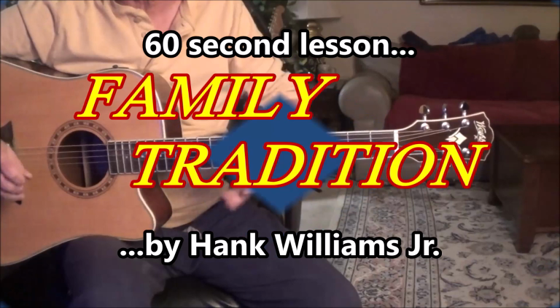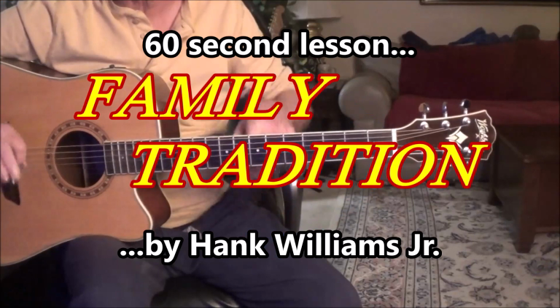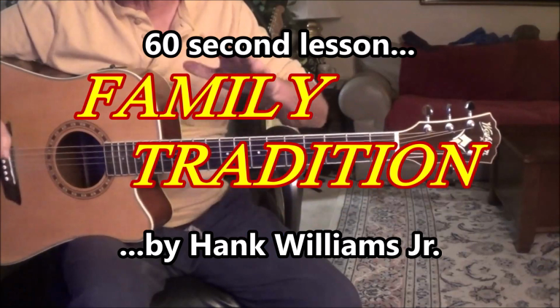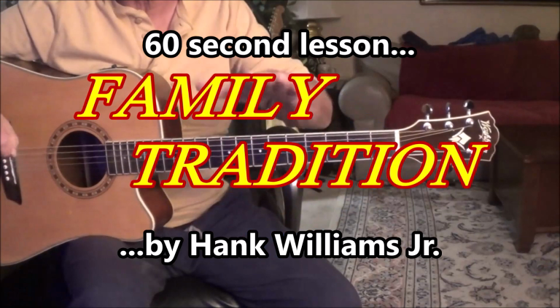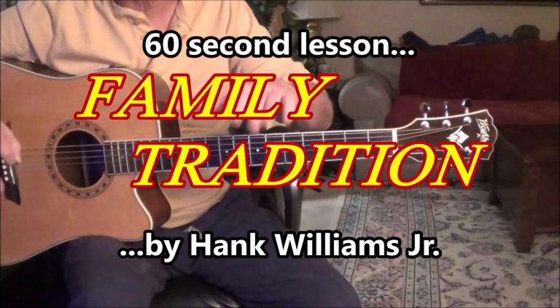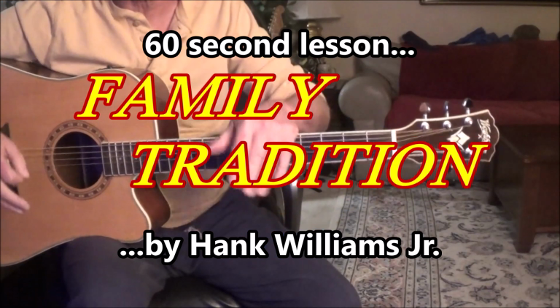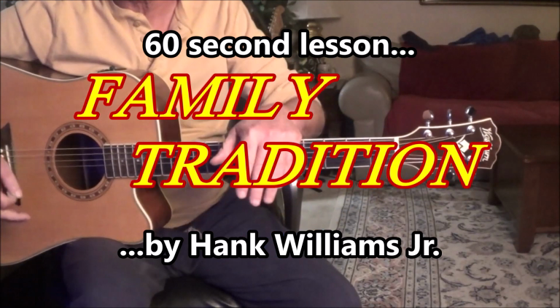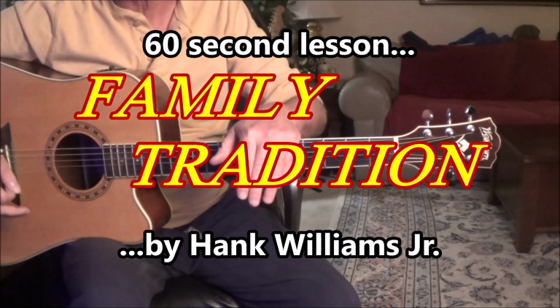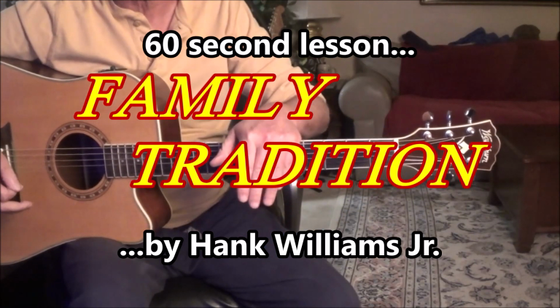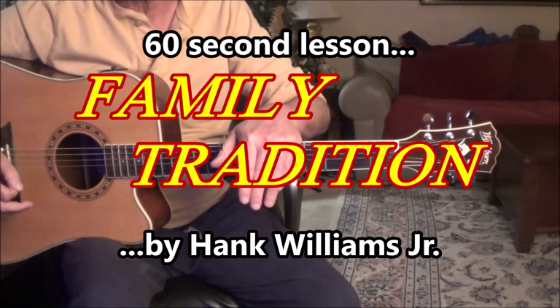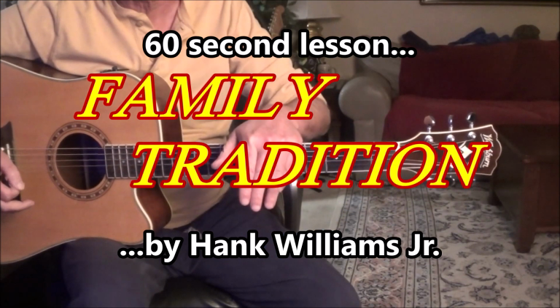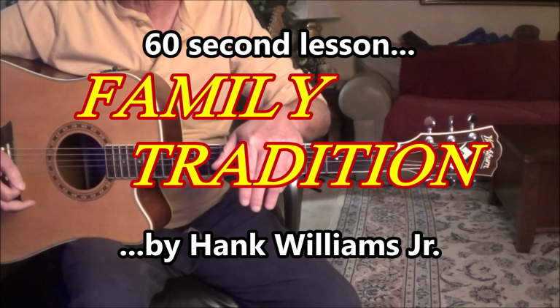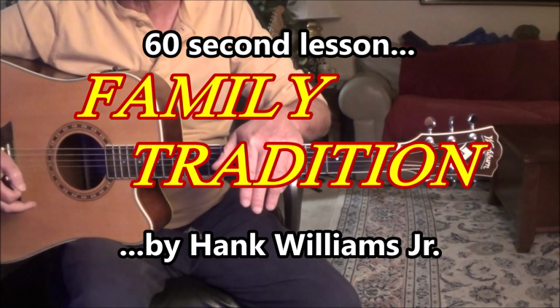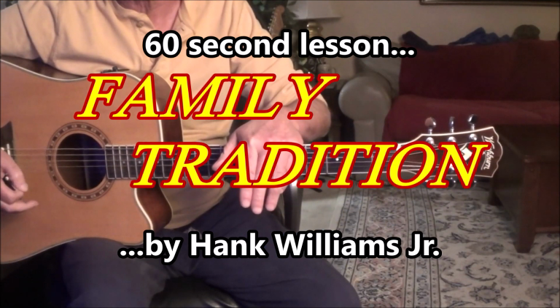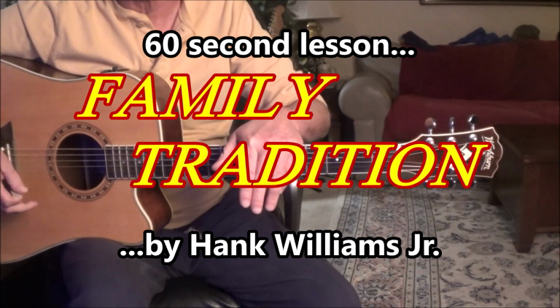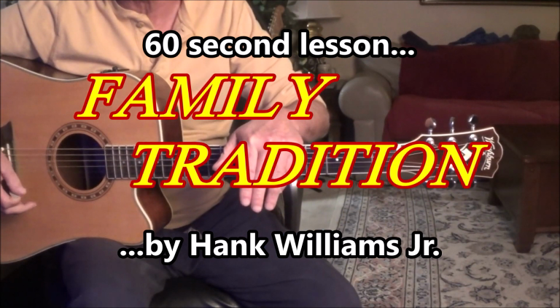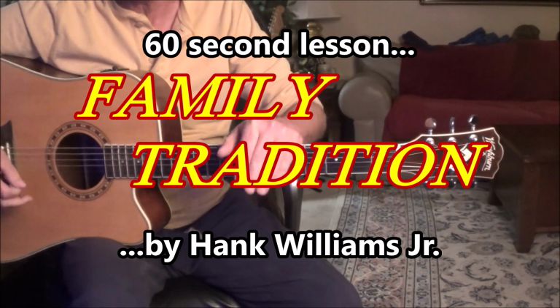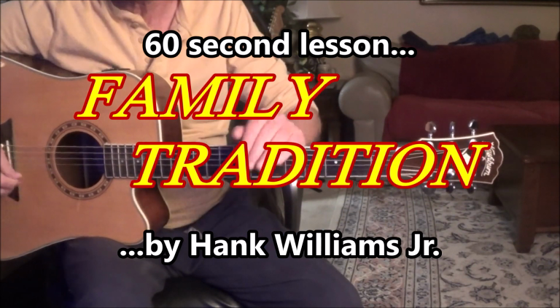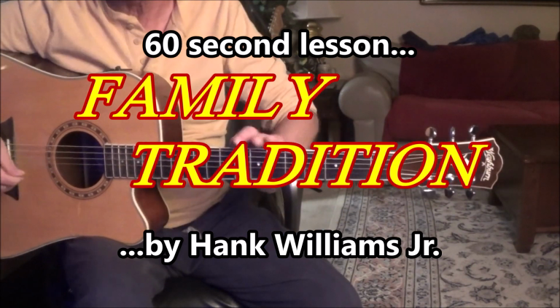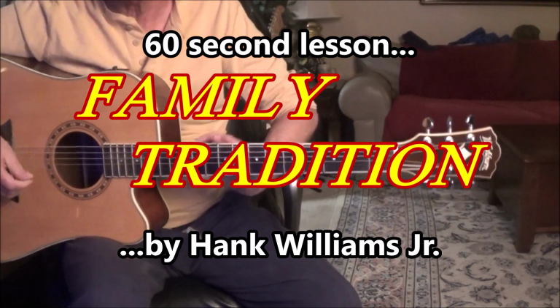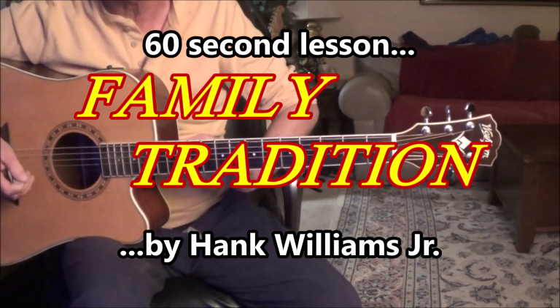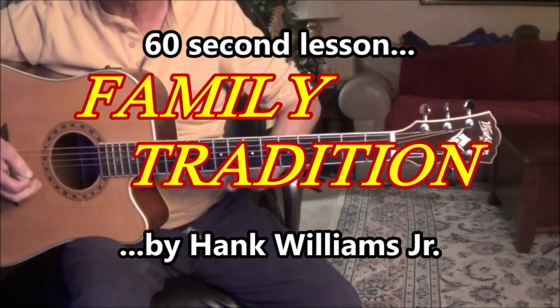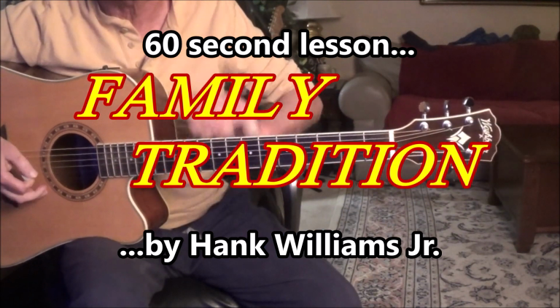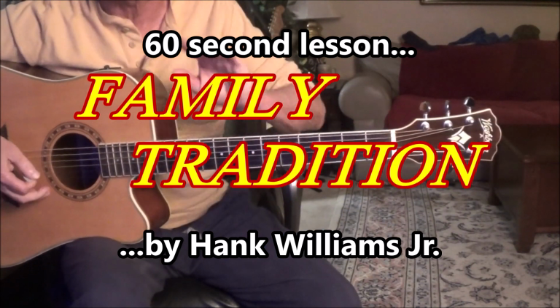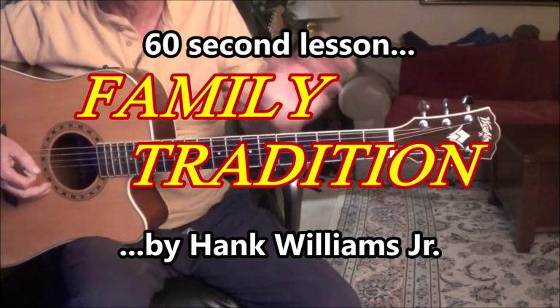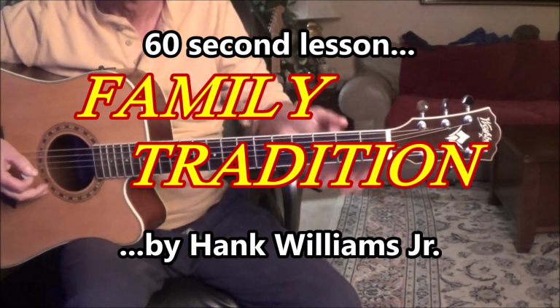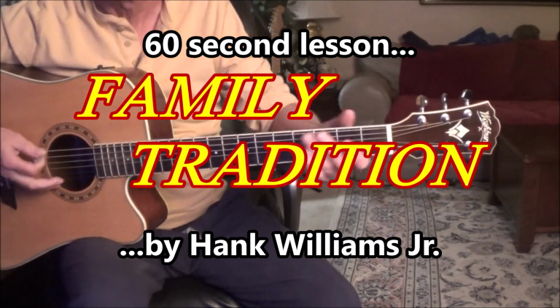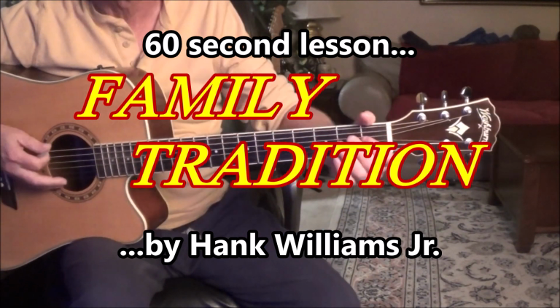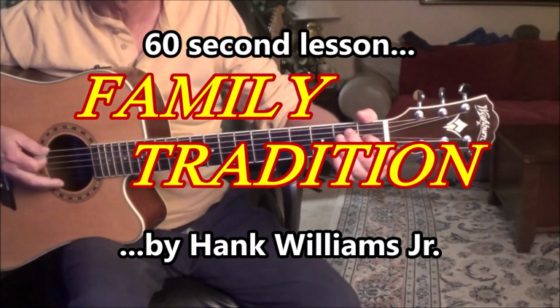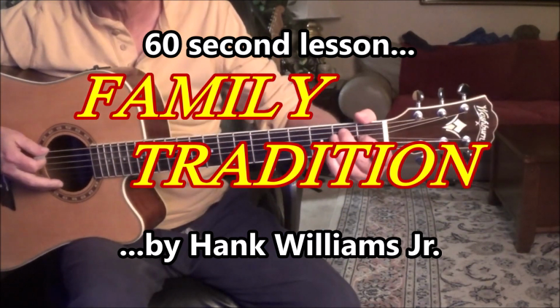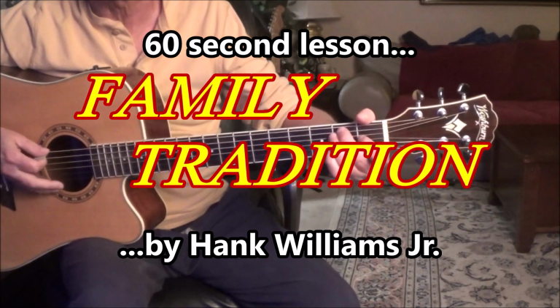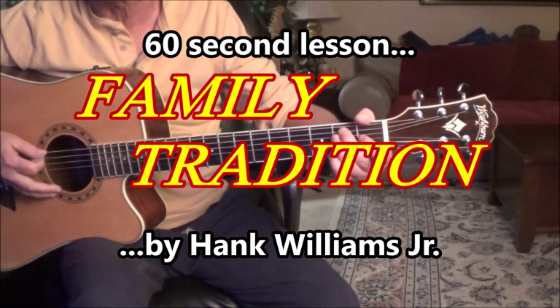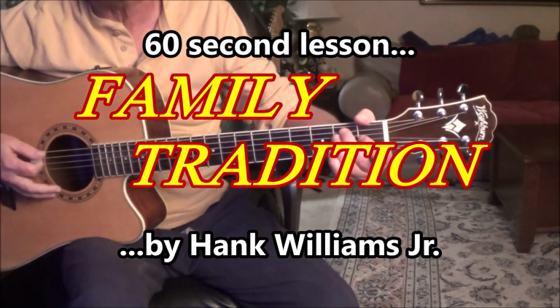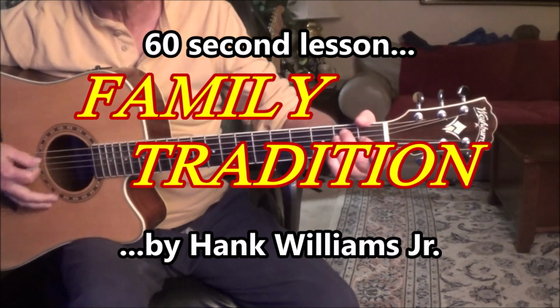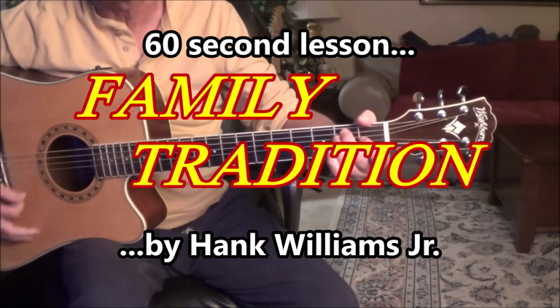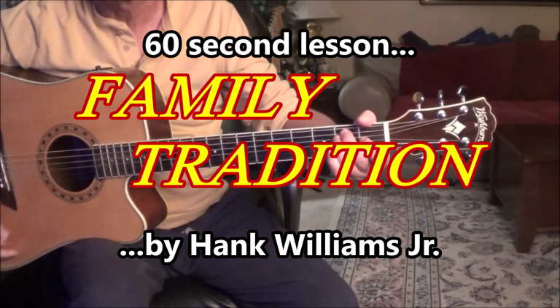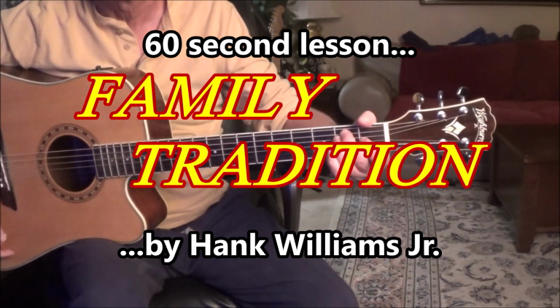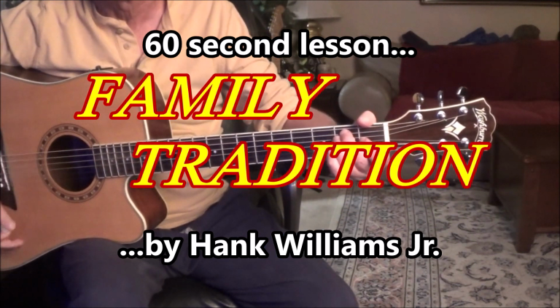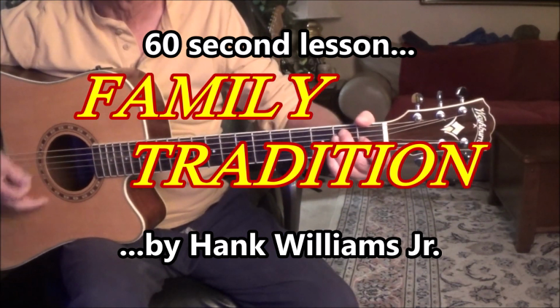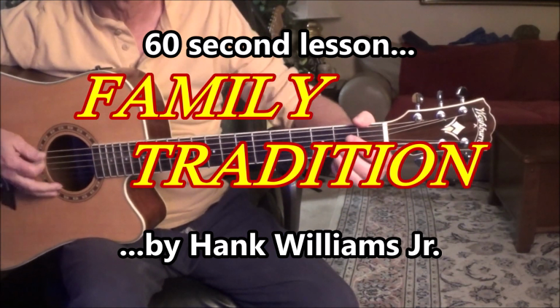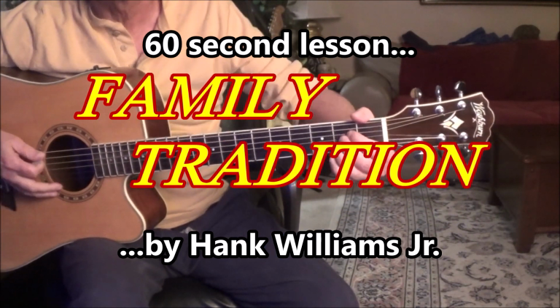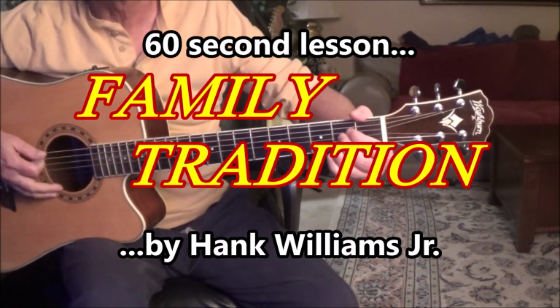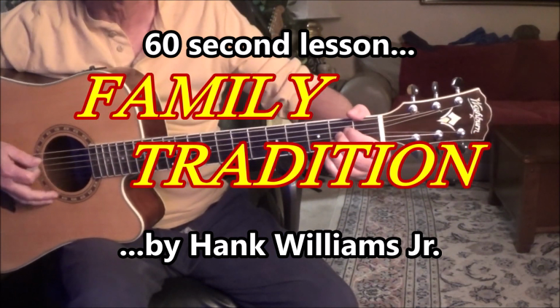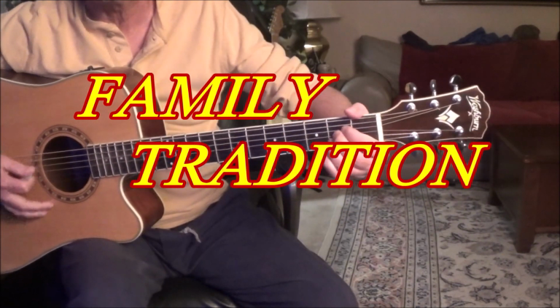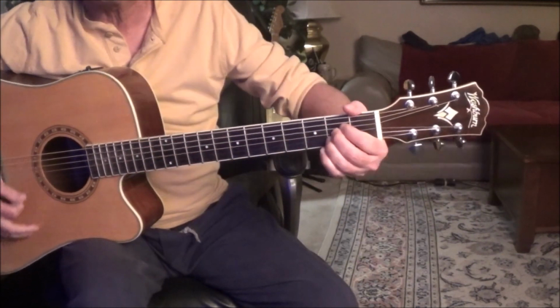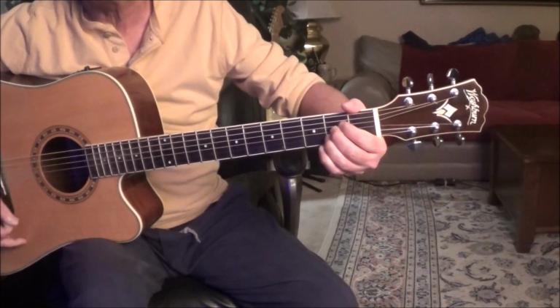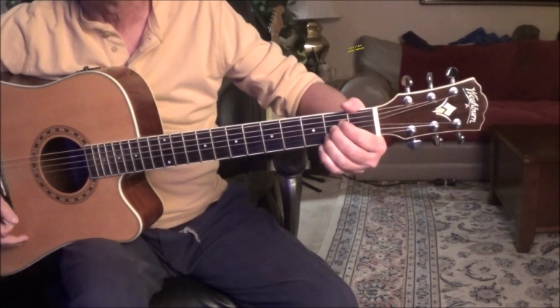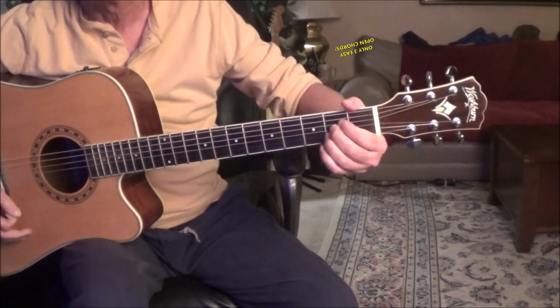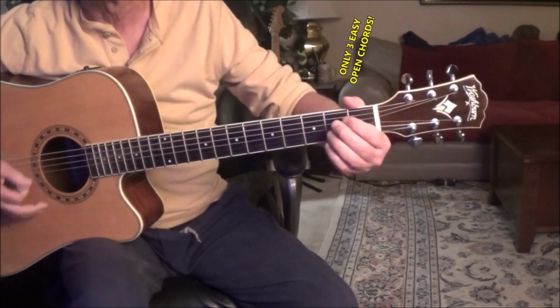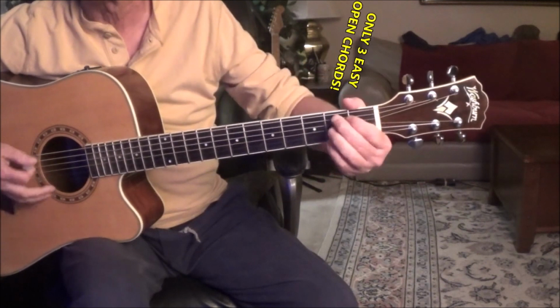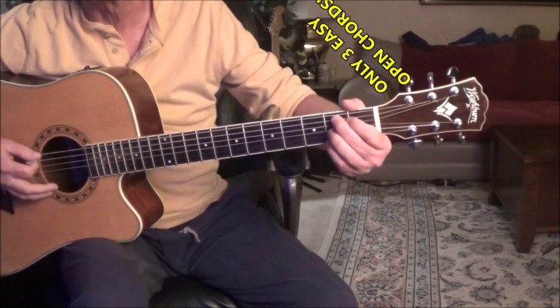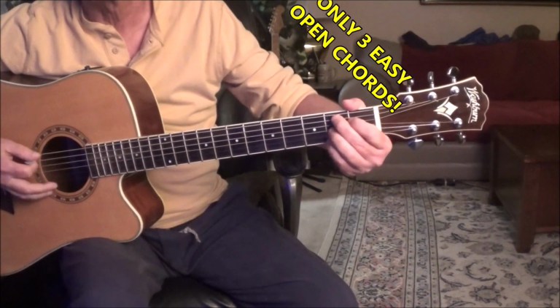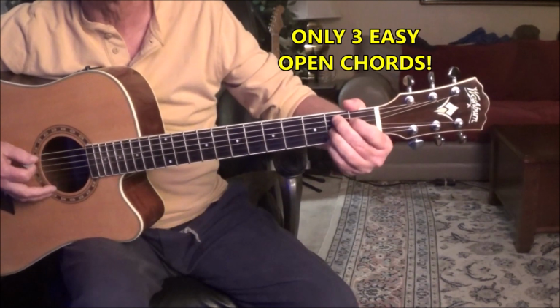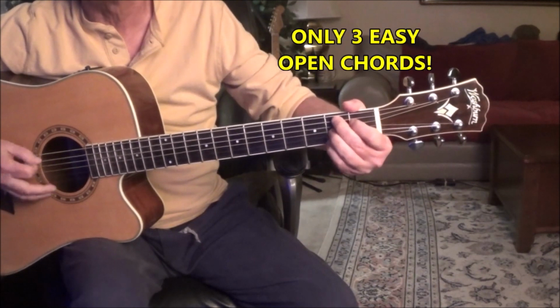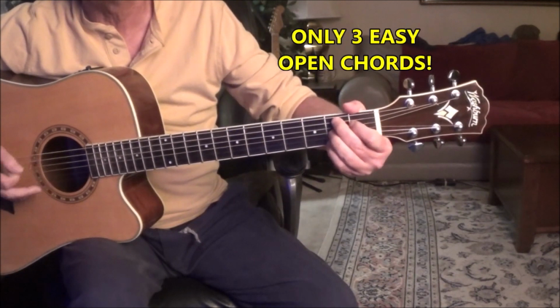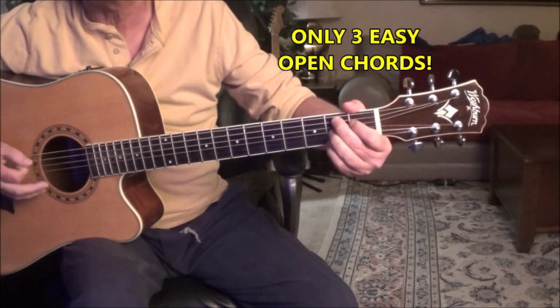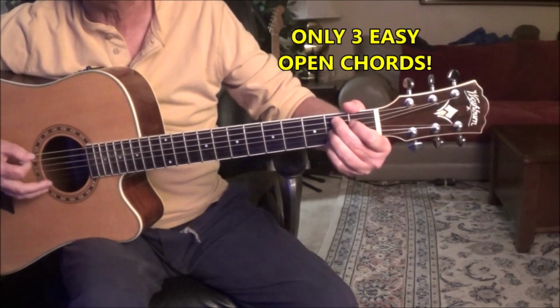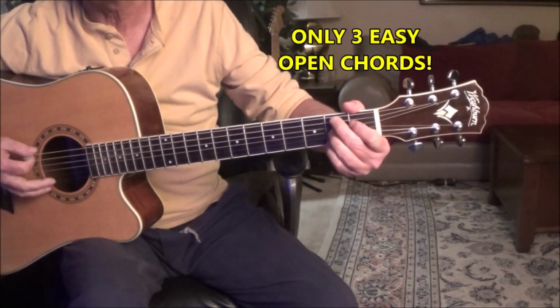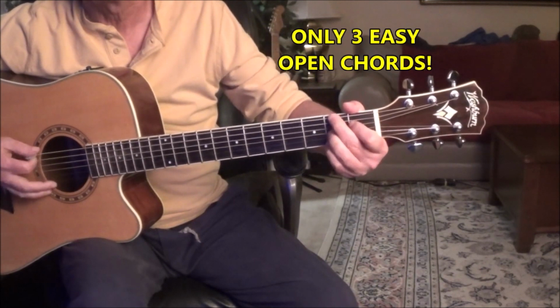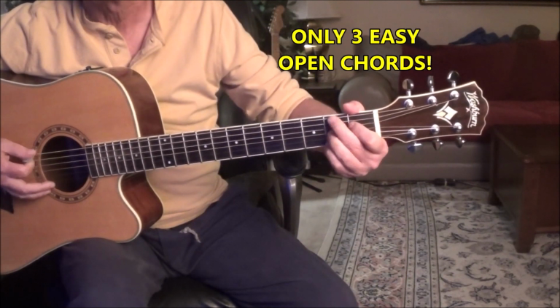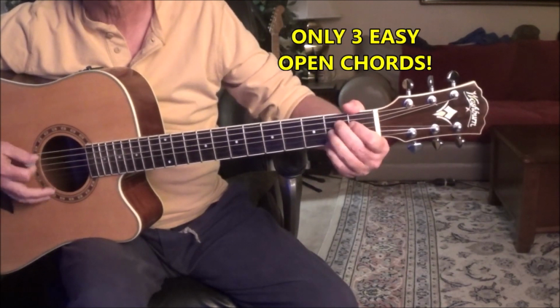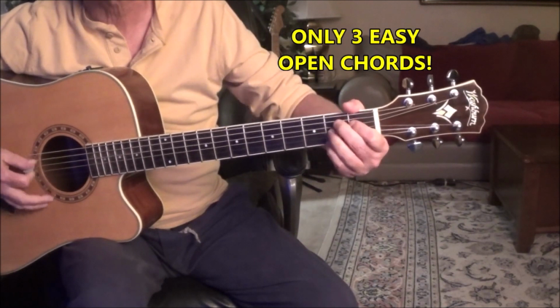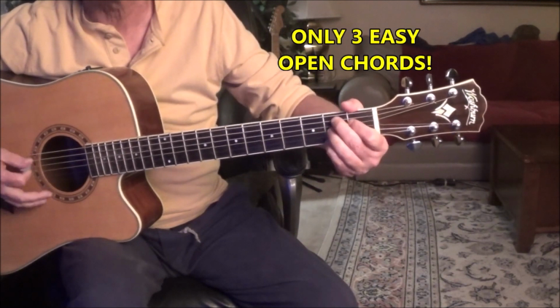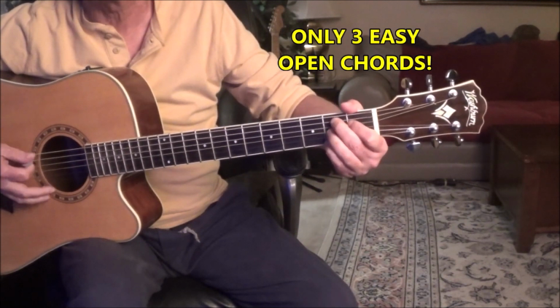50 Seconds or Less: Family Tradition by Hank Williams Jr. We're going to use an E, we're going to use an A, and we're going to use a B7.